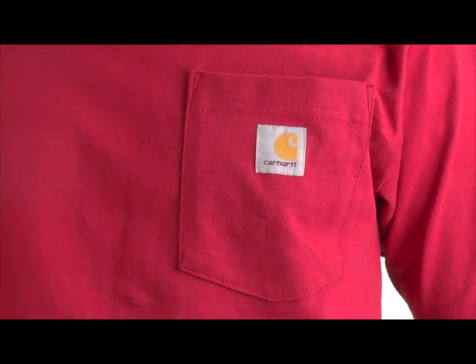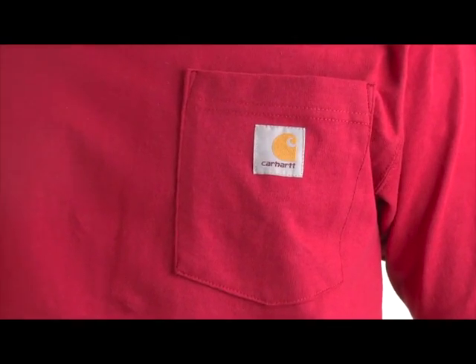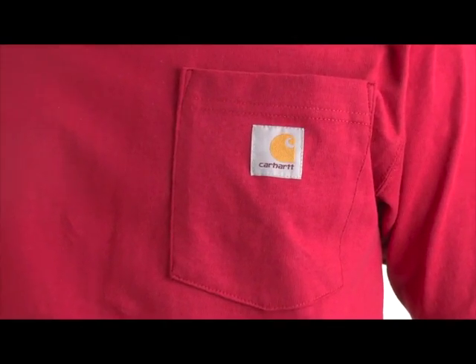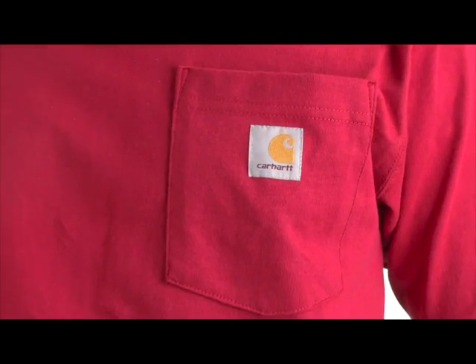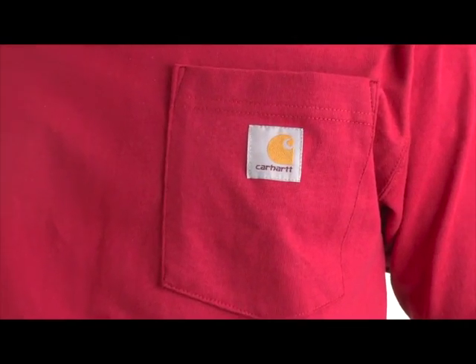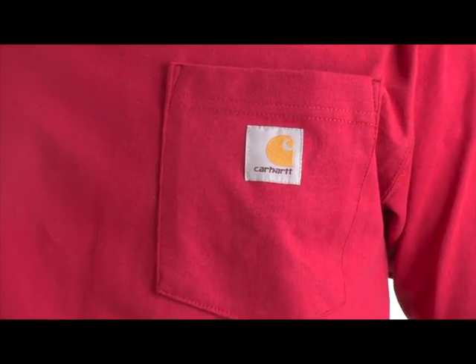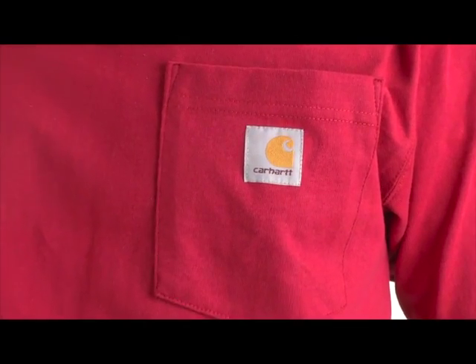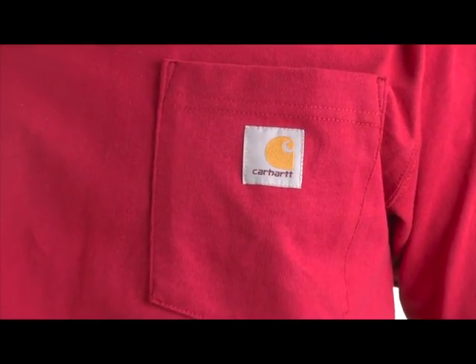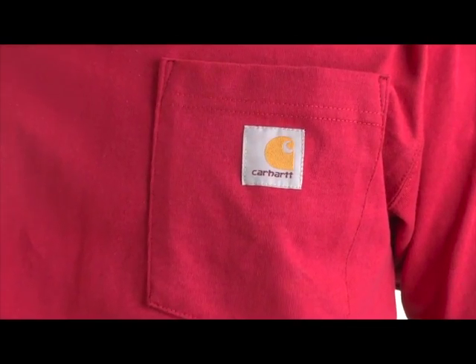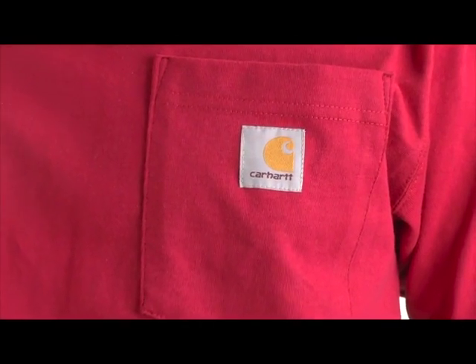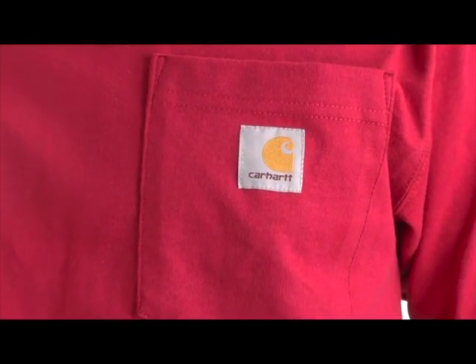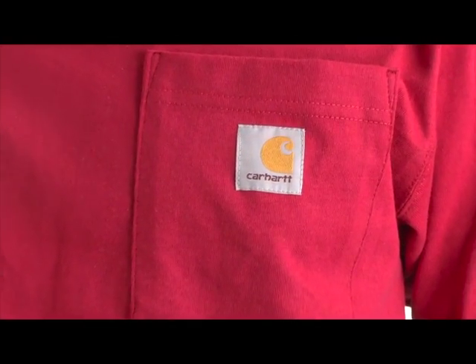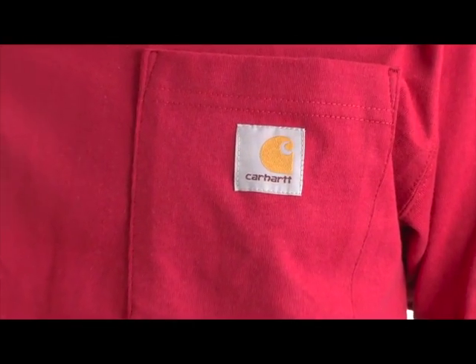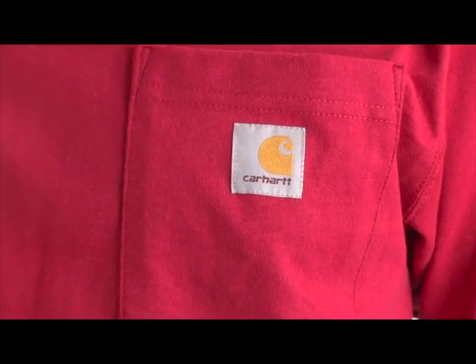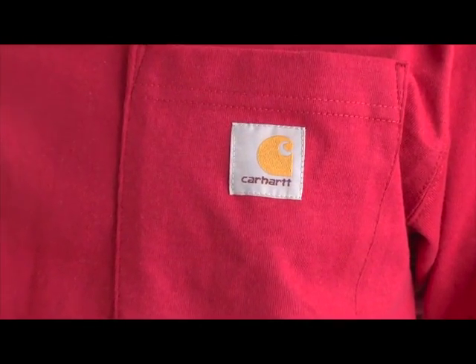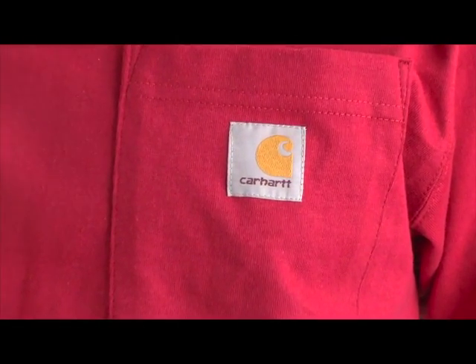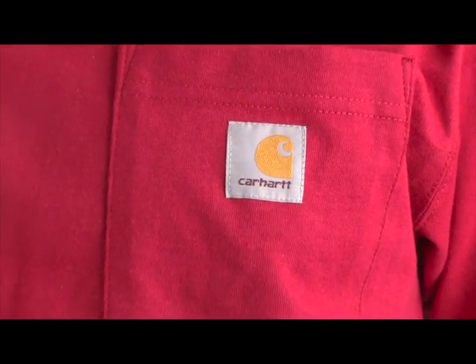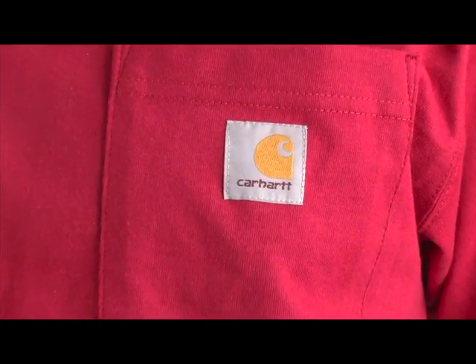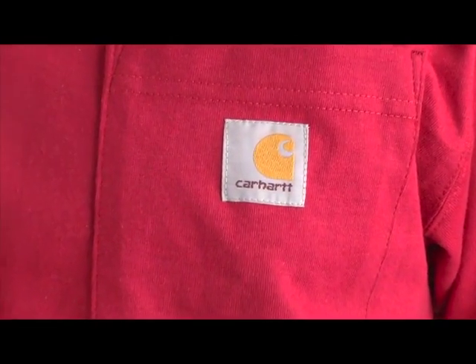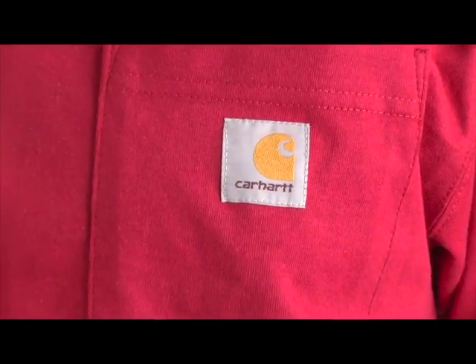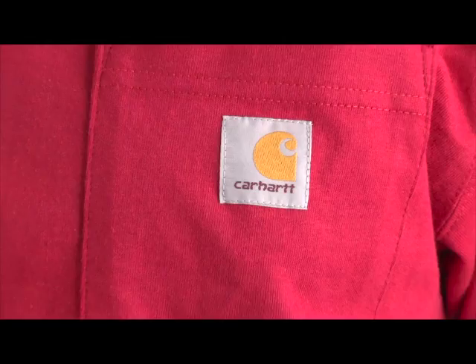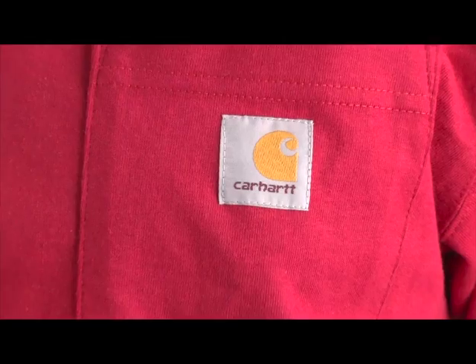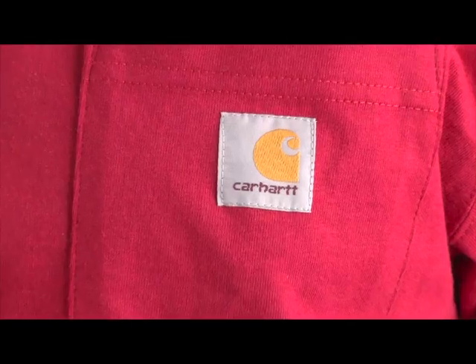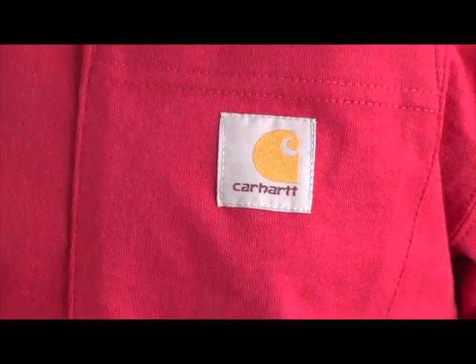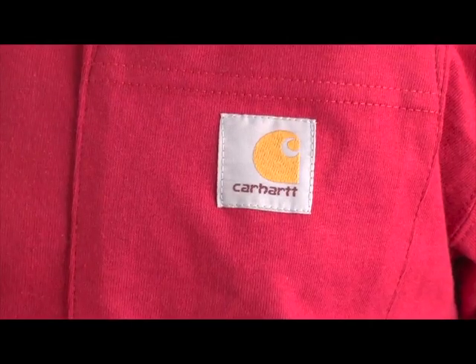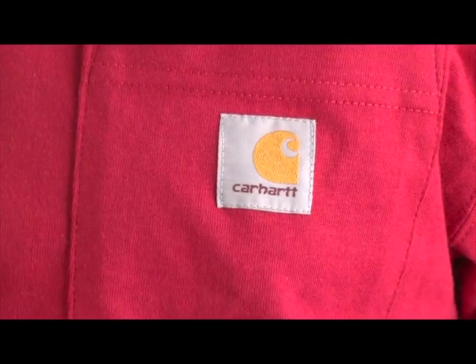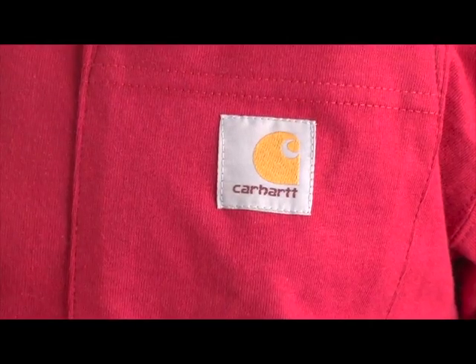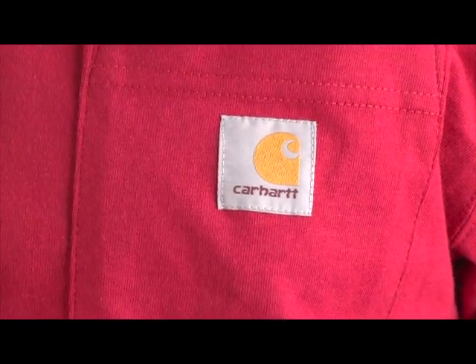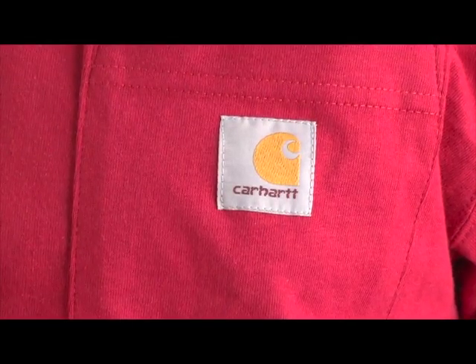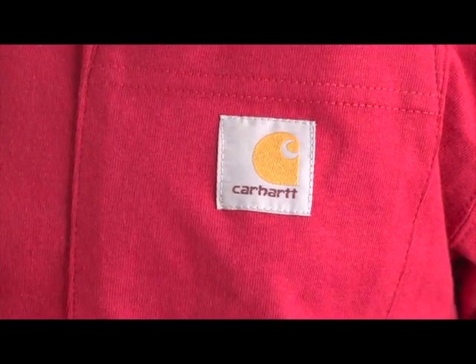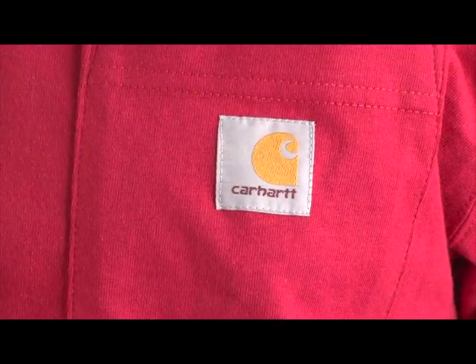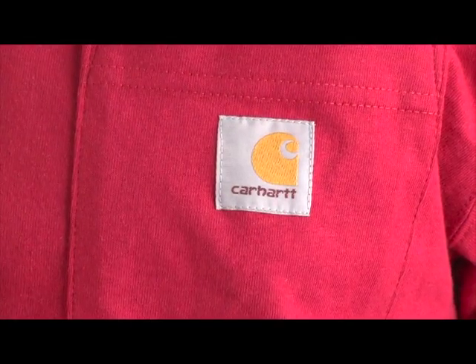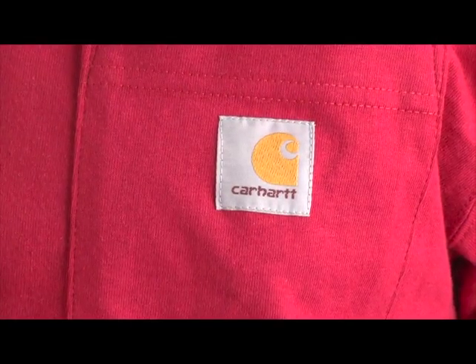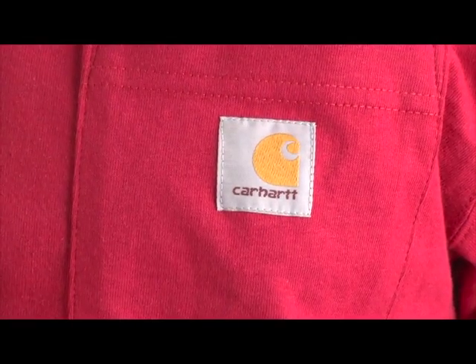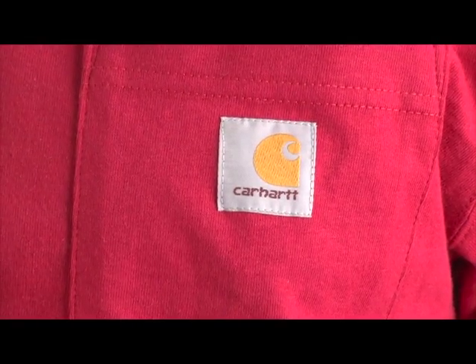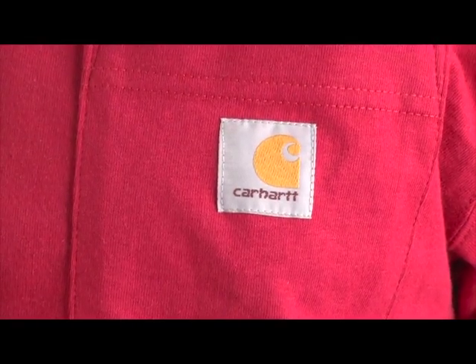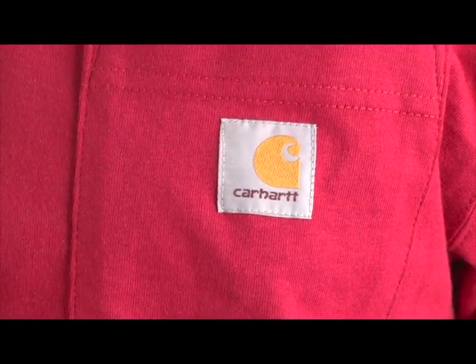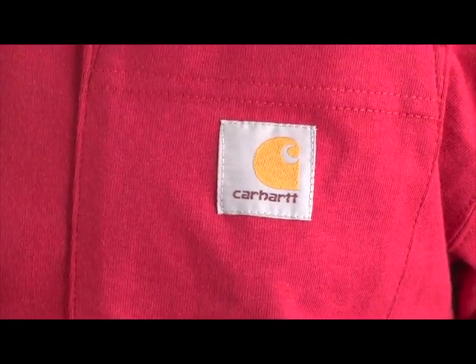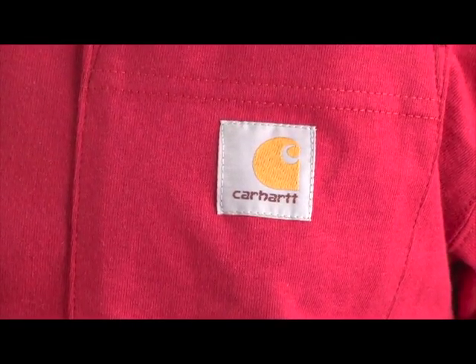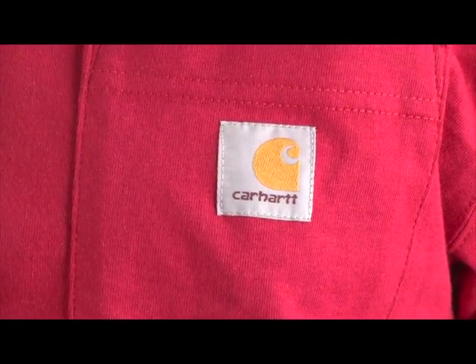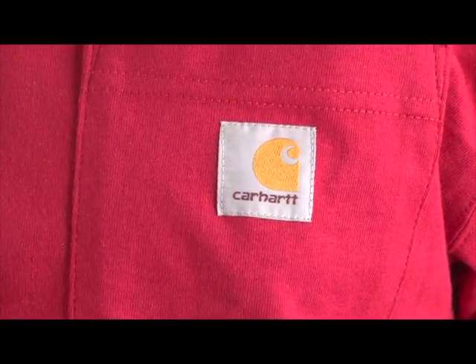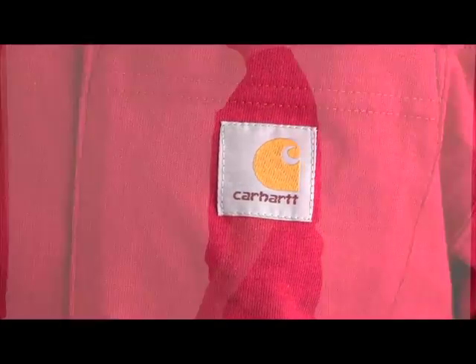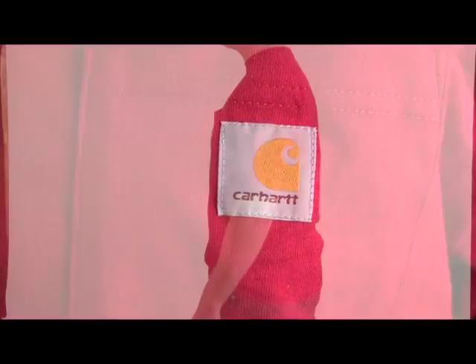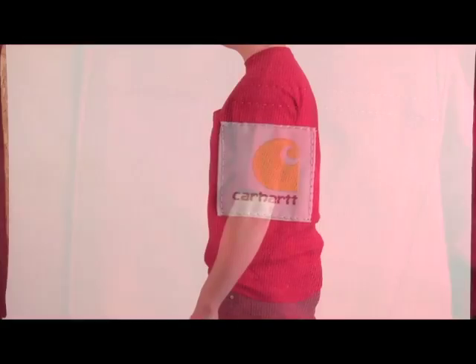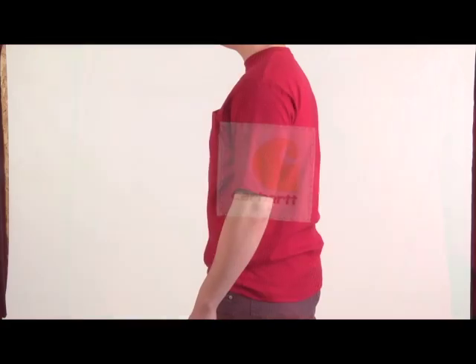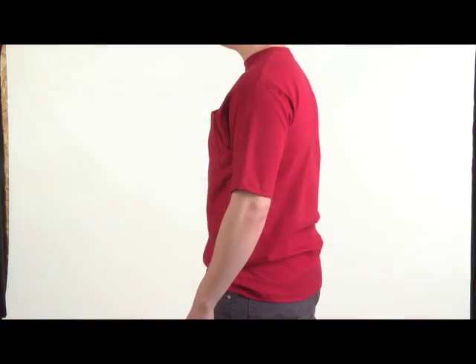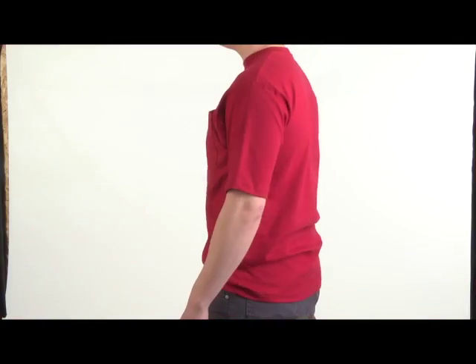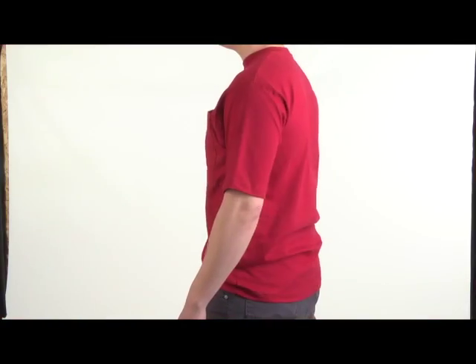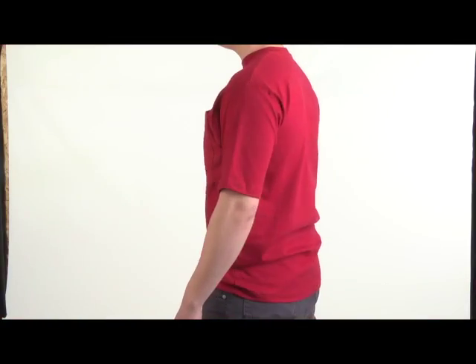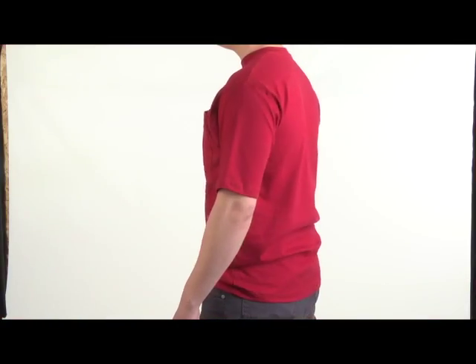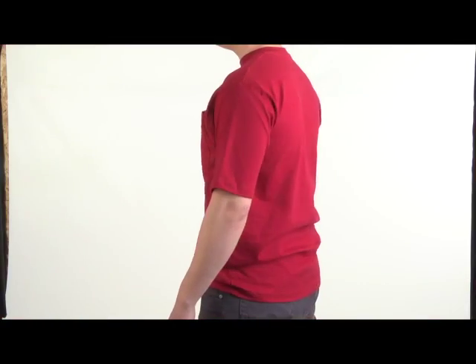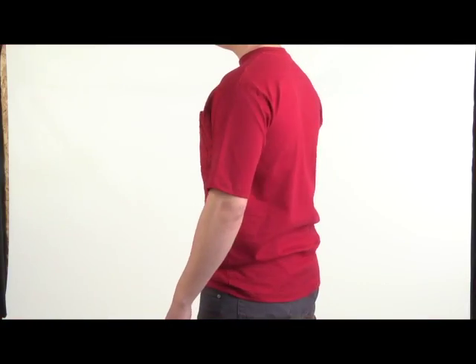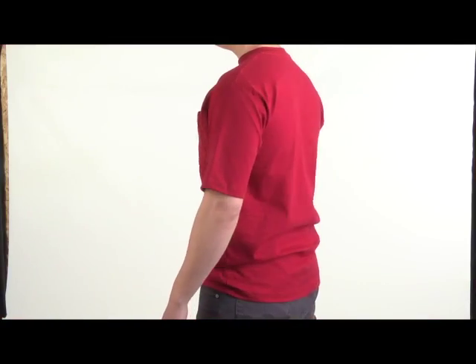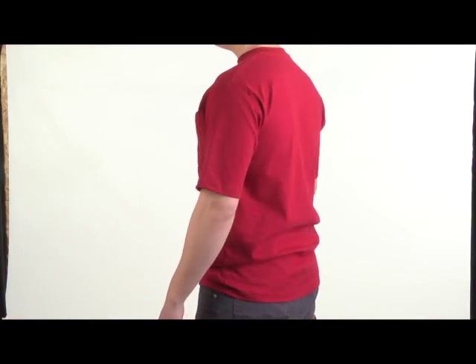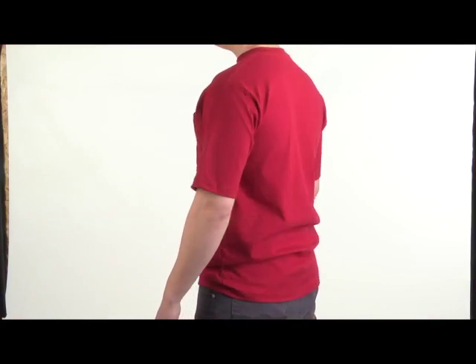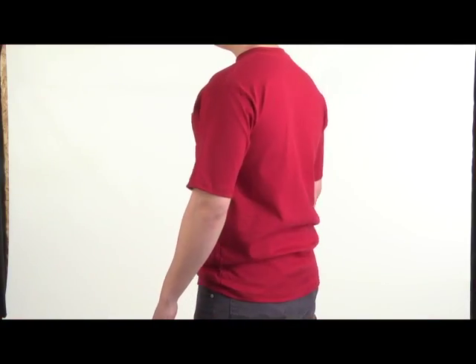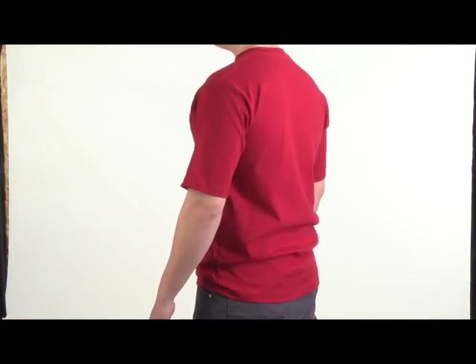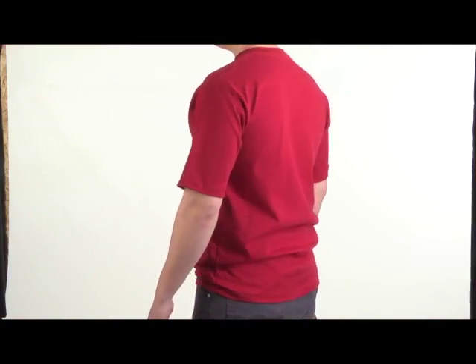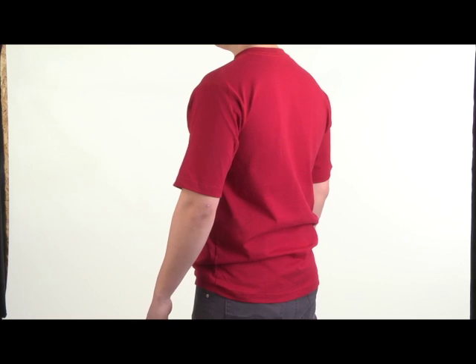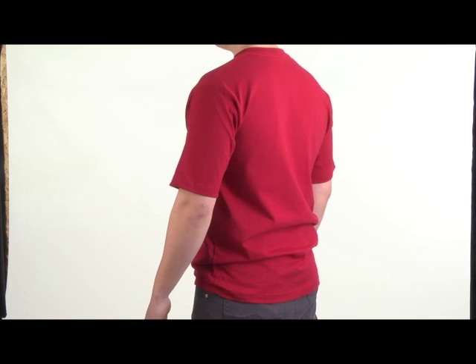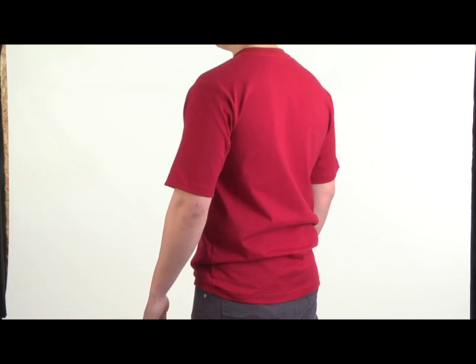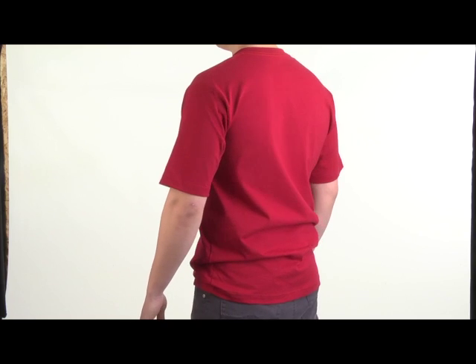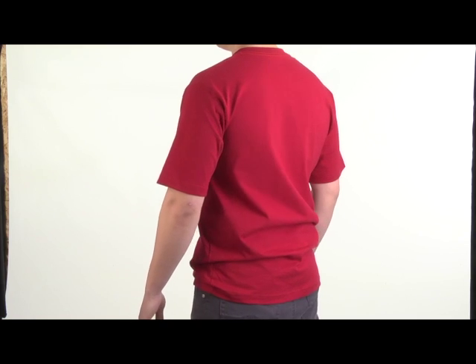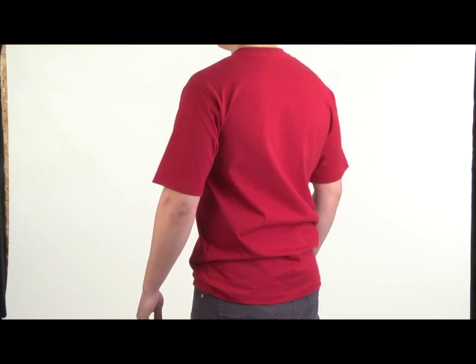Provided in a variety of colors, the Carhartt K87 is the perfect go-to t-shirt for every day of the week.